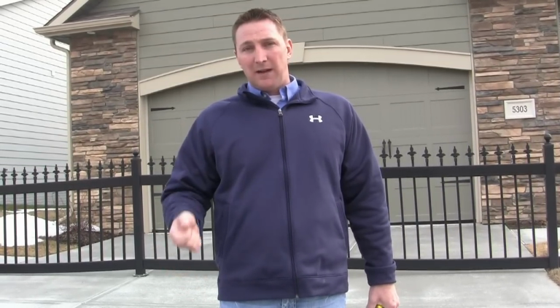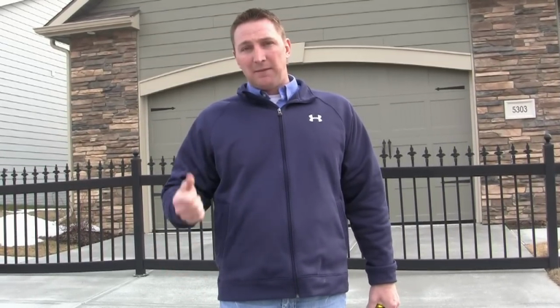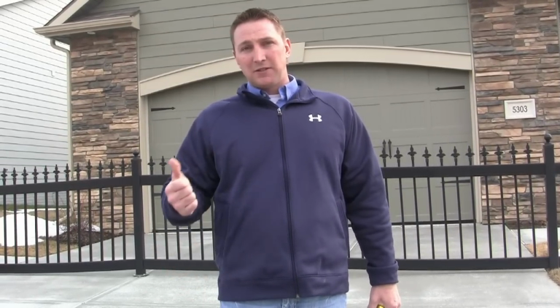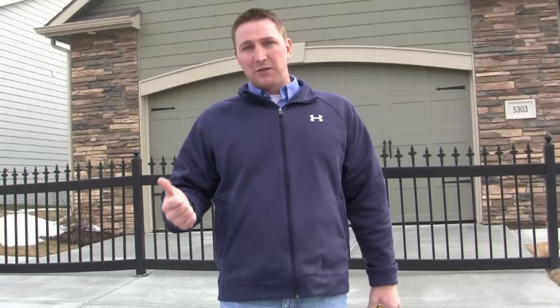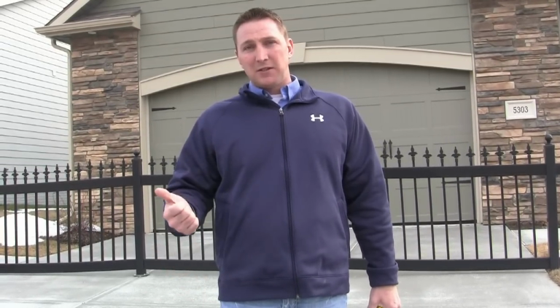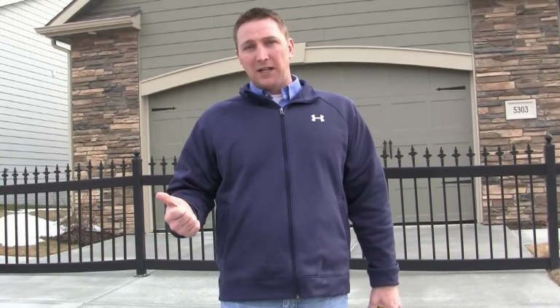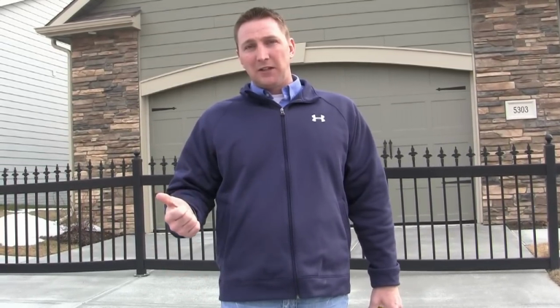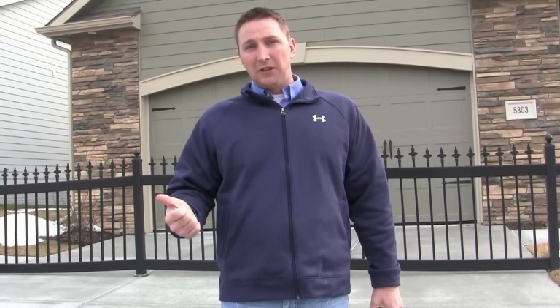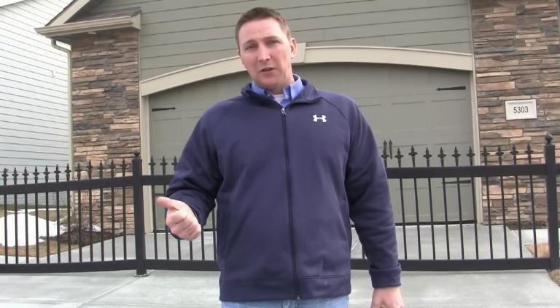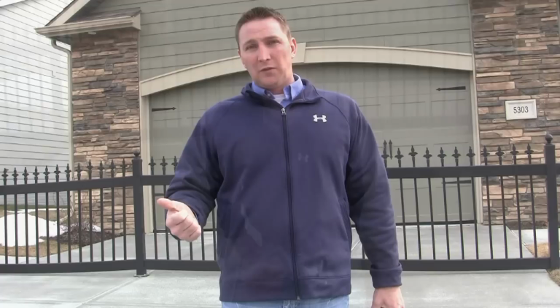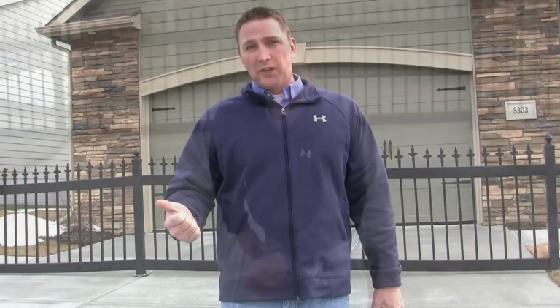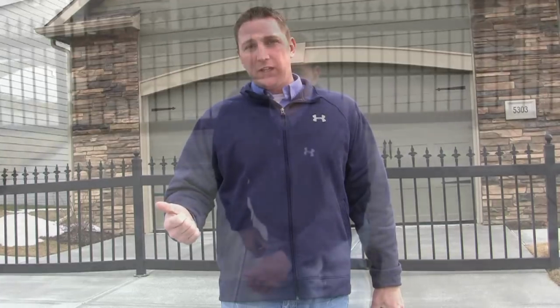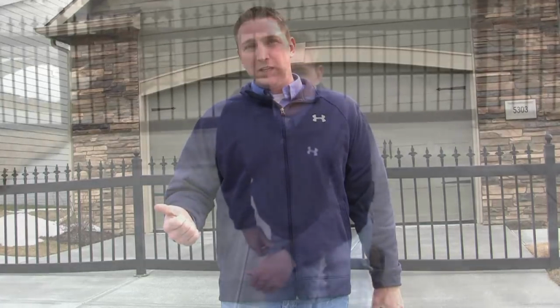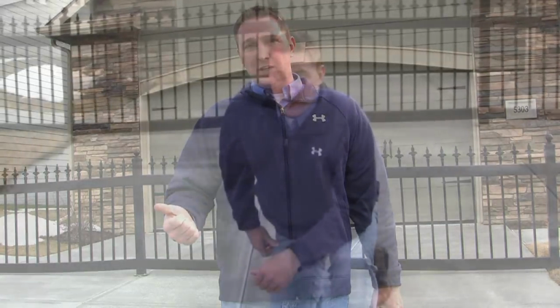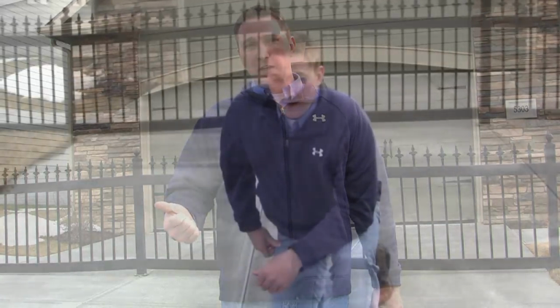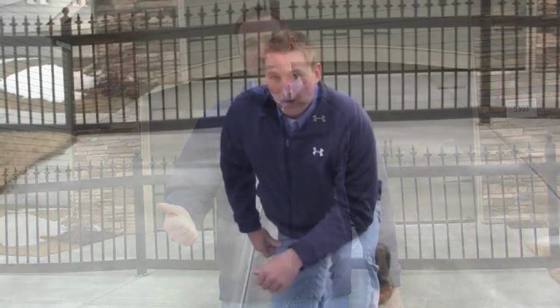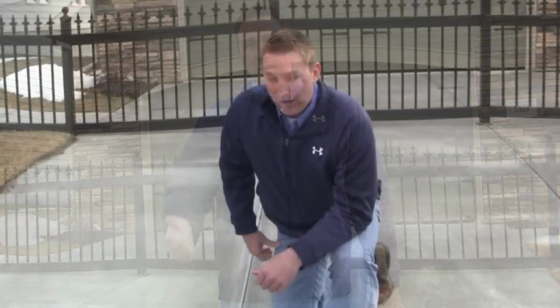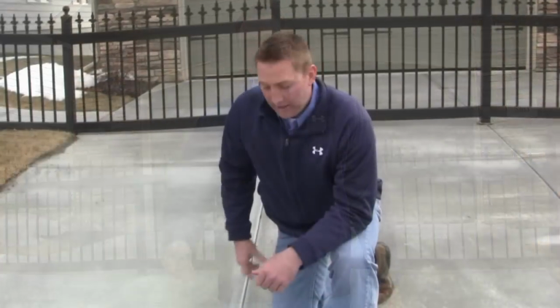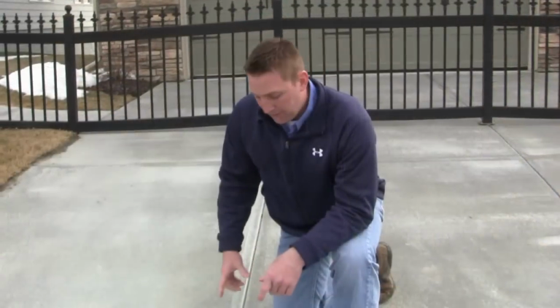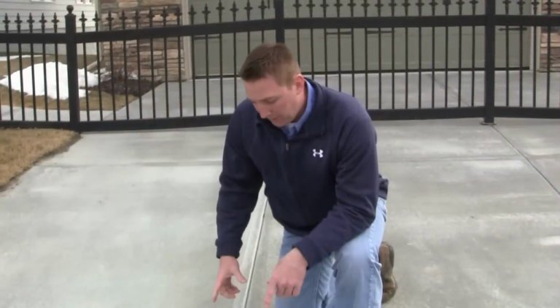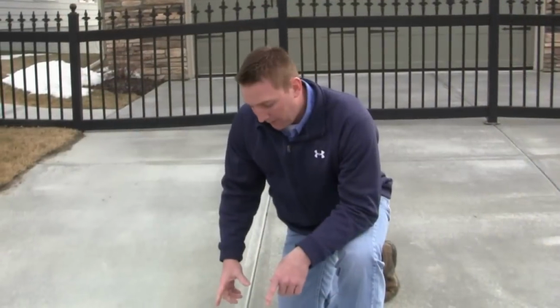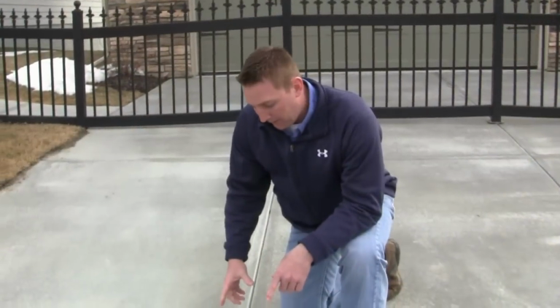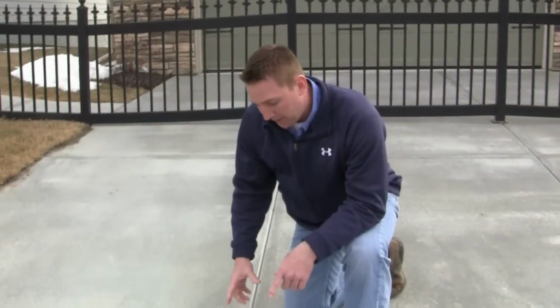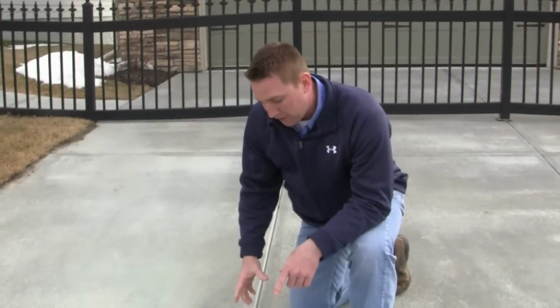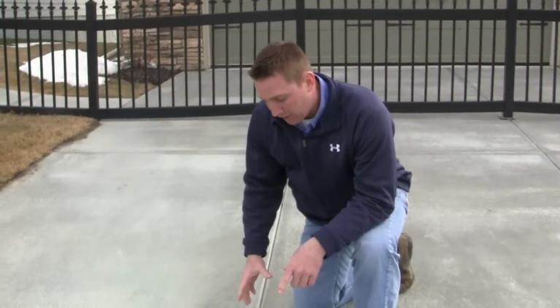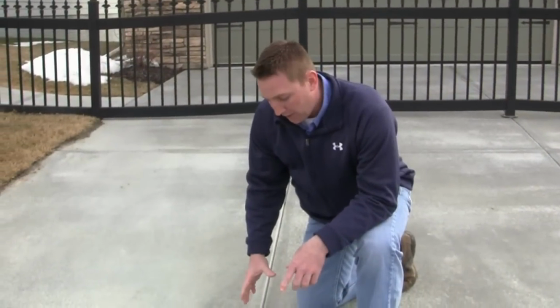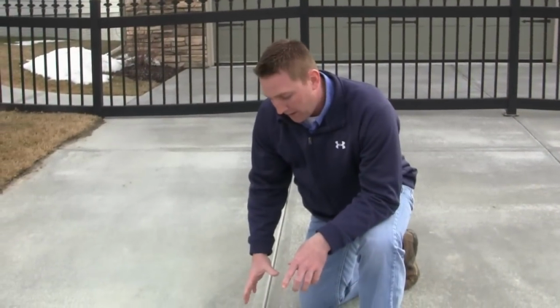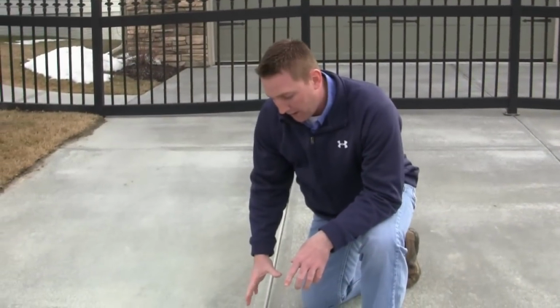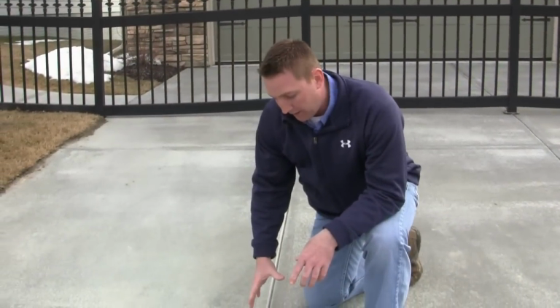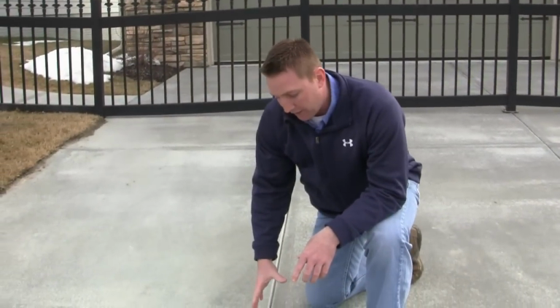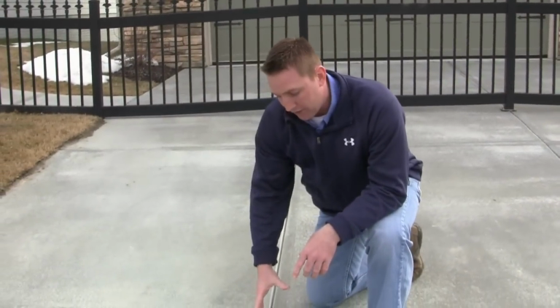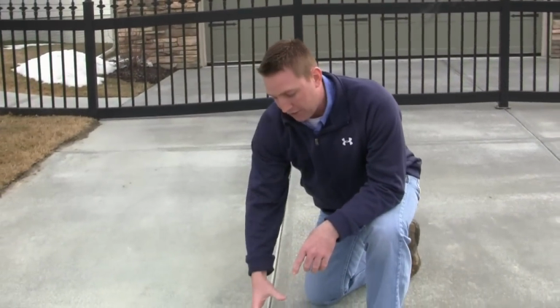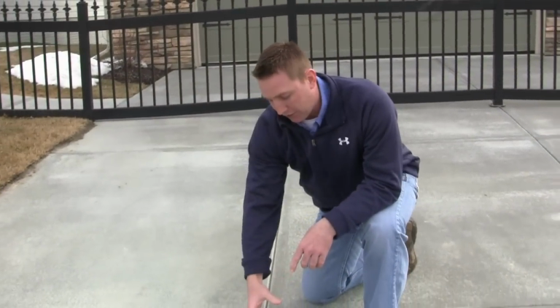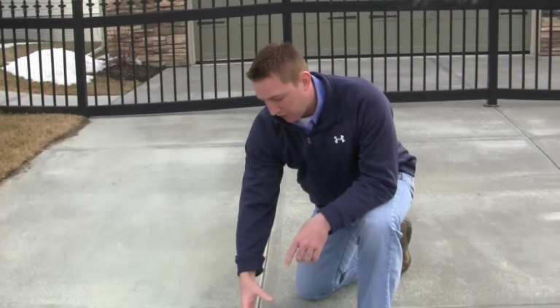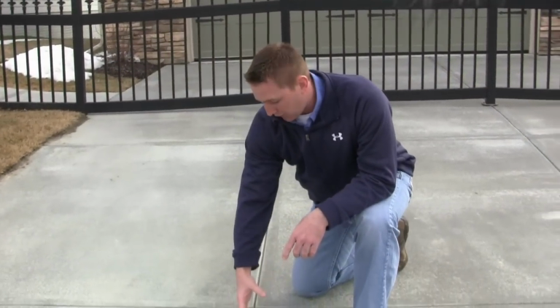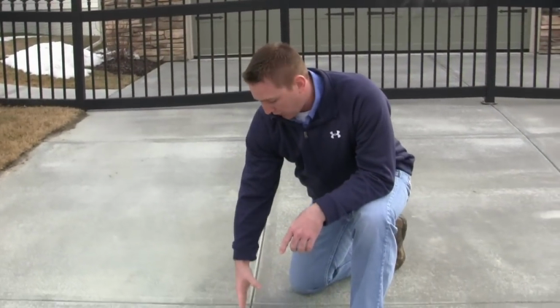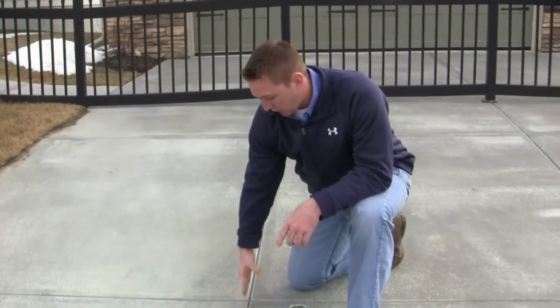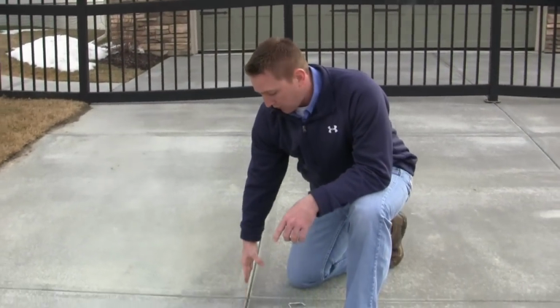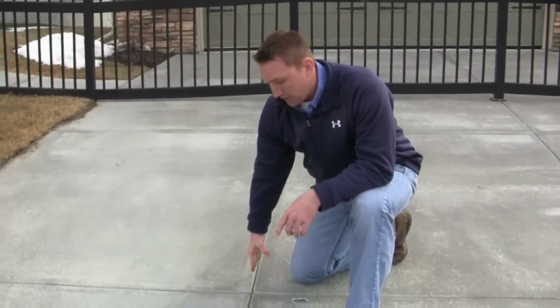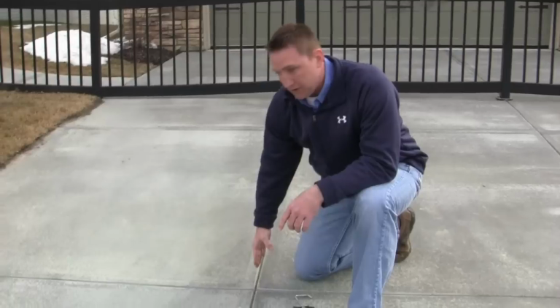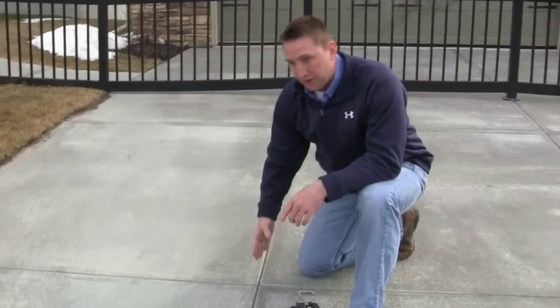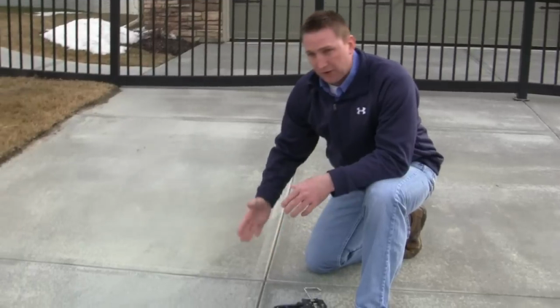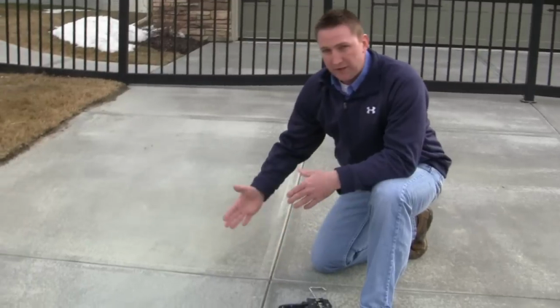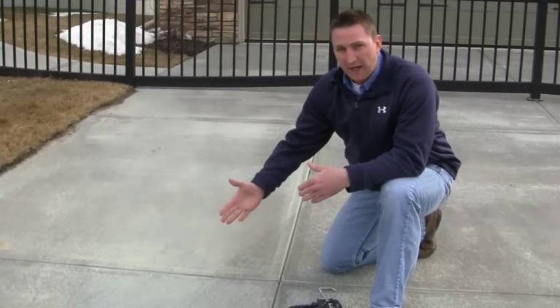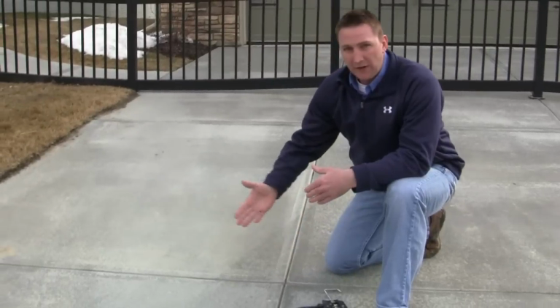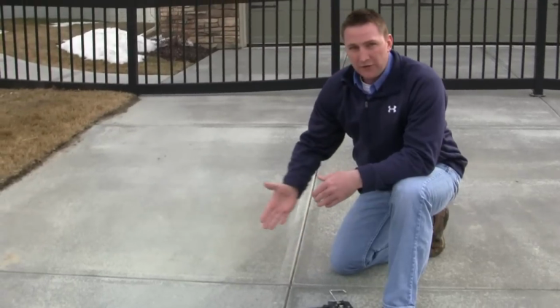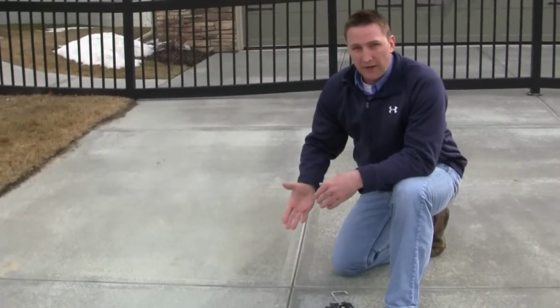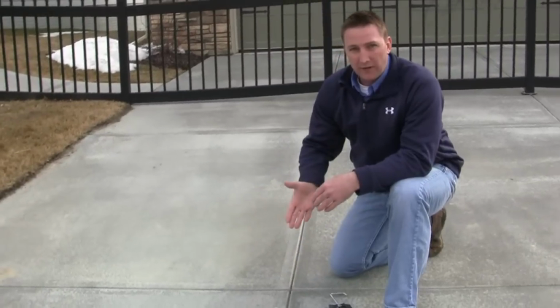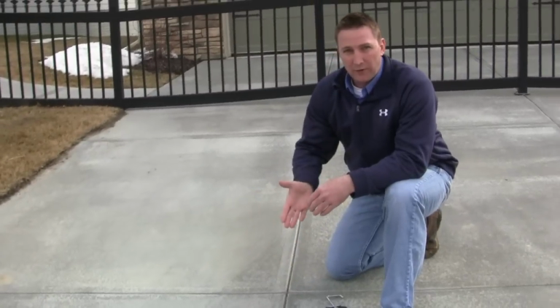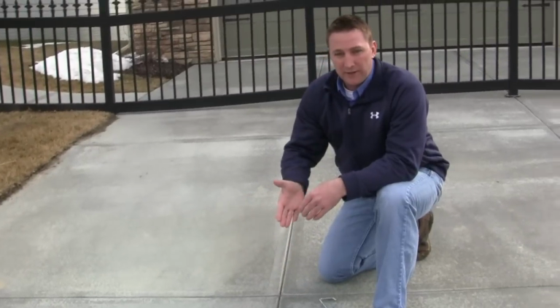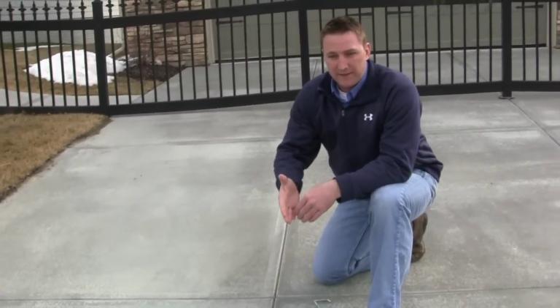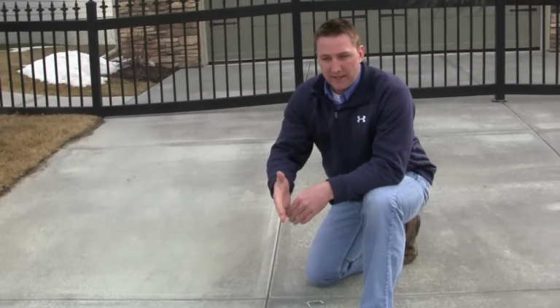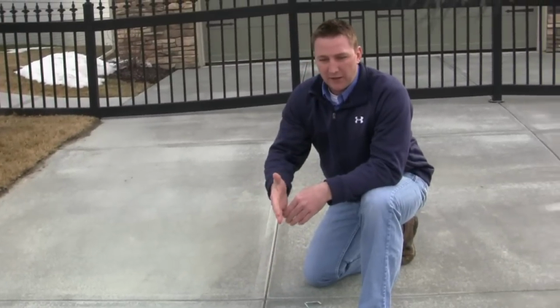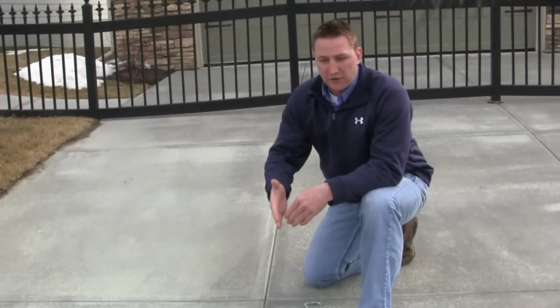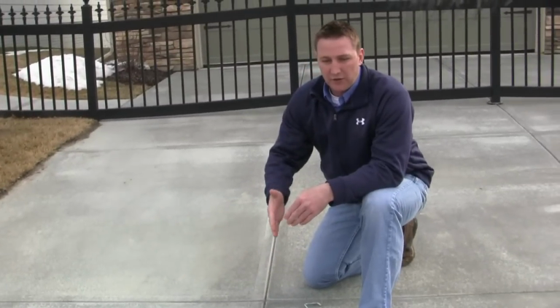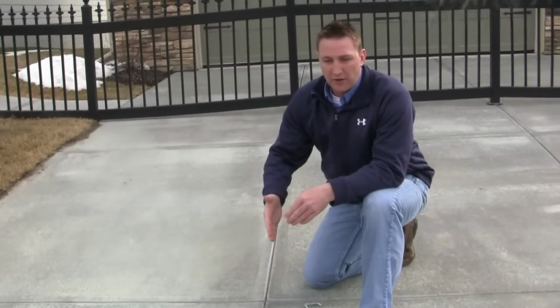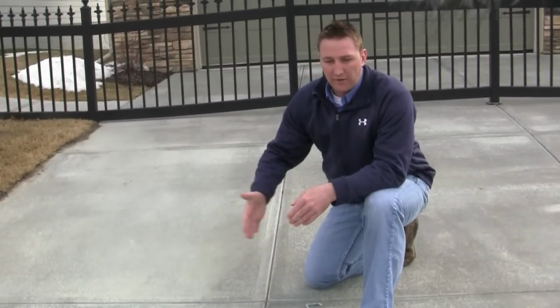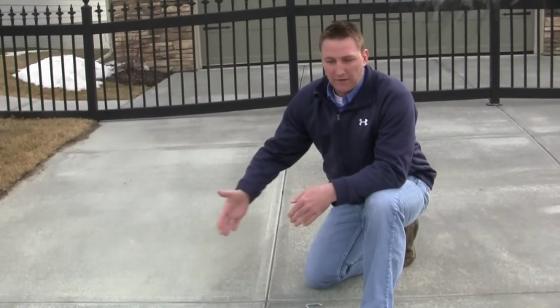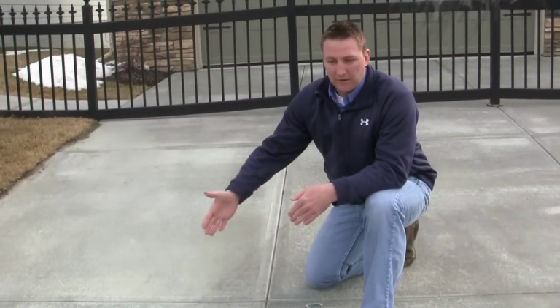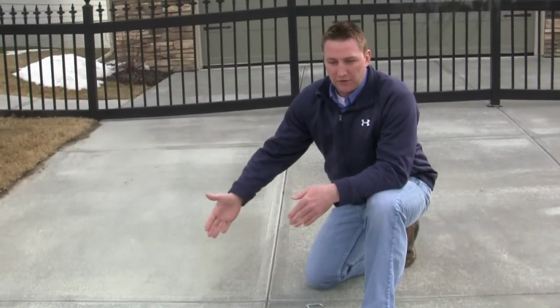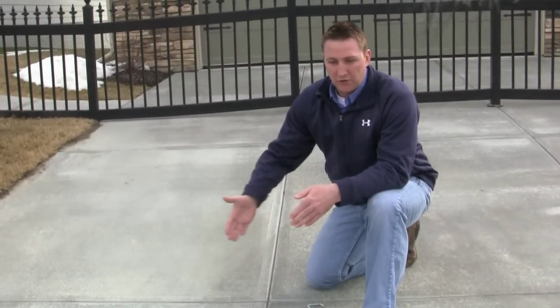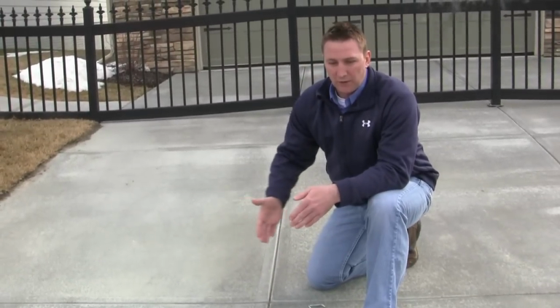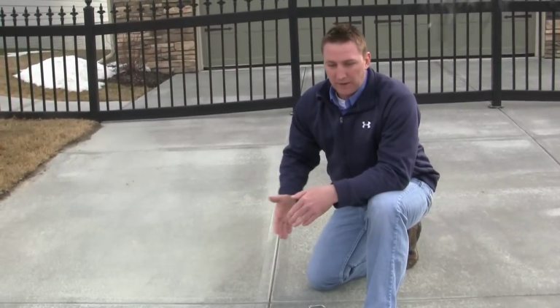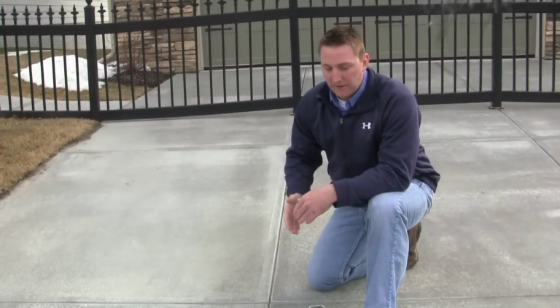Let's go take a look over here. So what I wanted to show you down here is your control joints. Your entire driveway is sectioned off into joints.